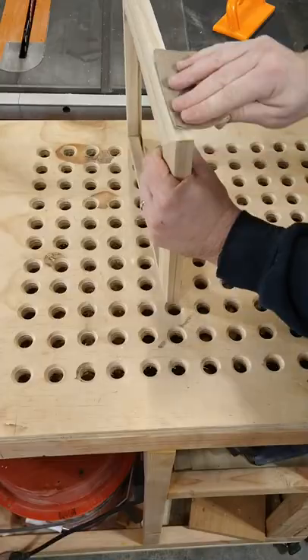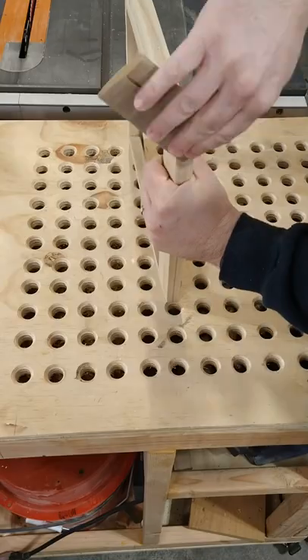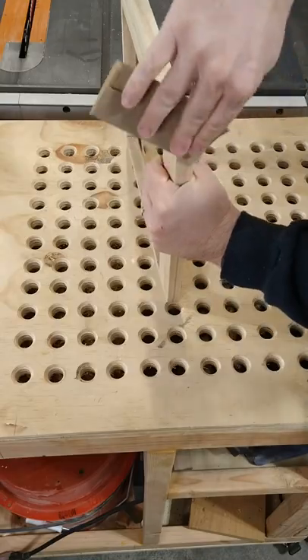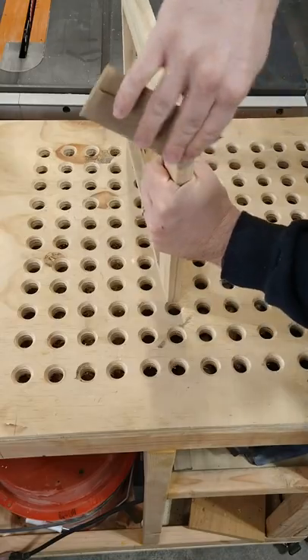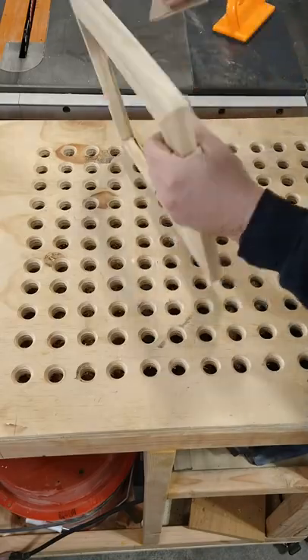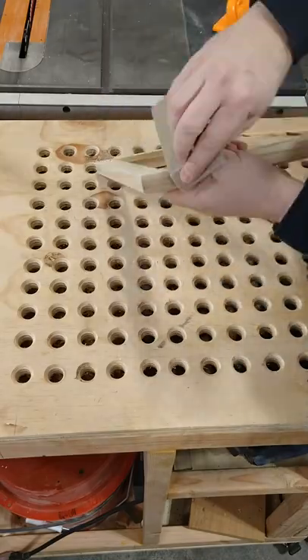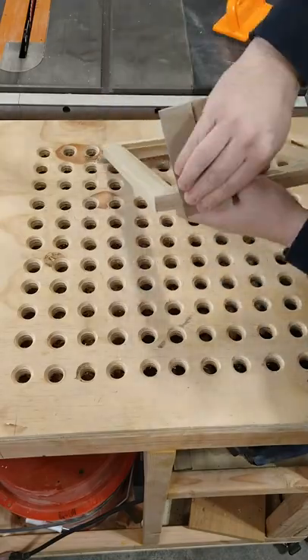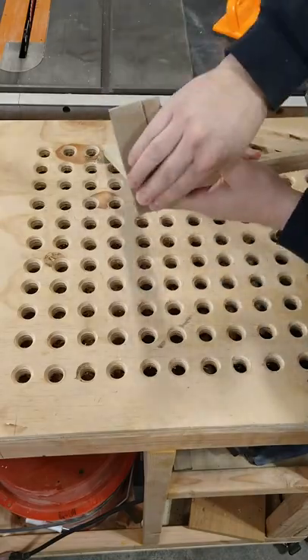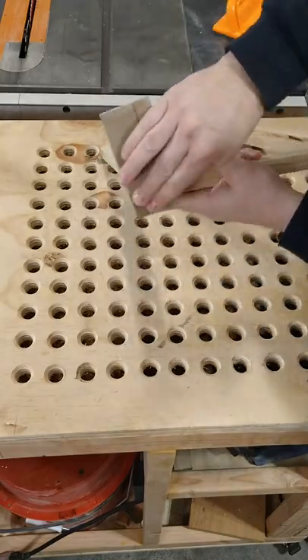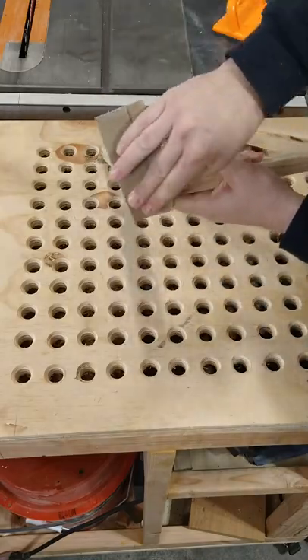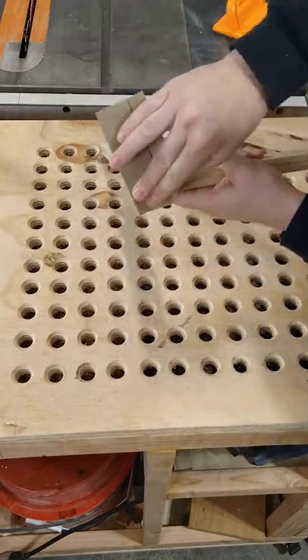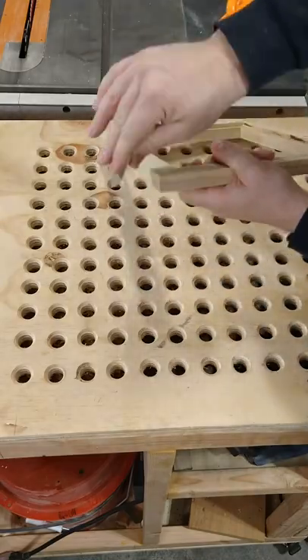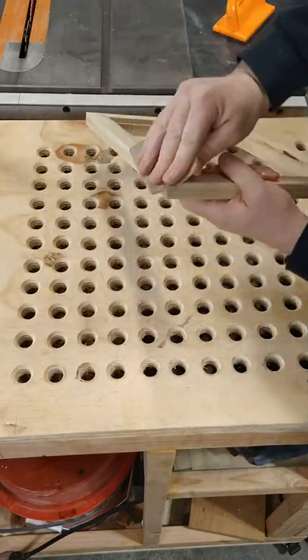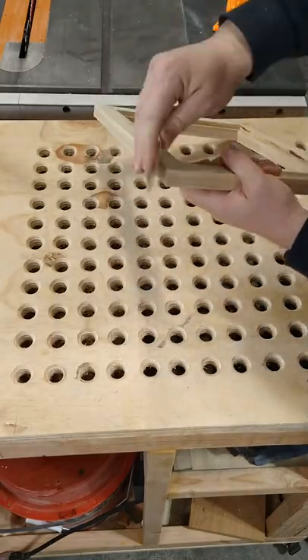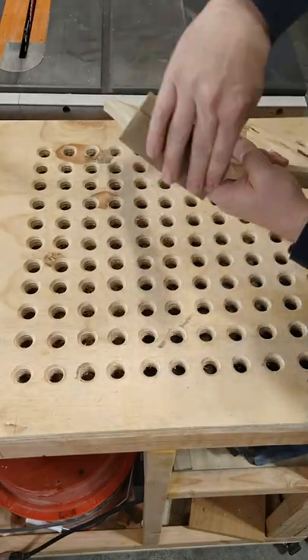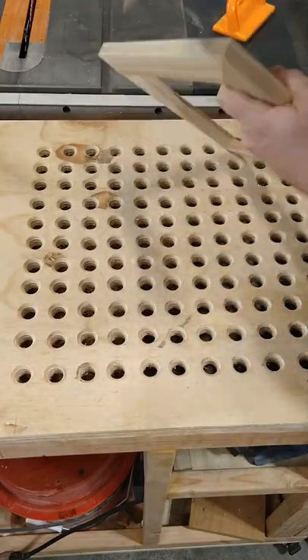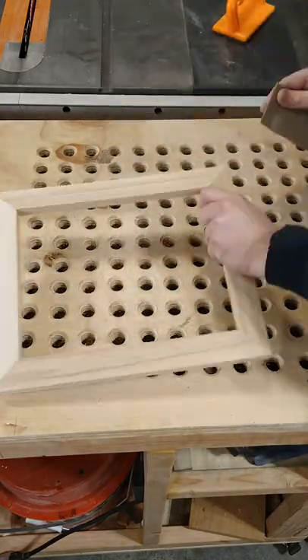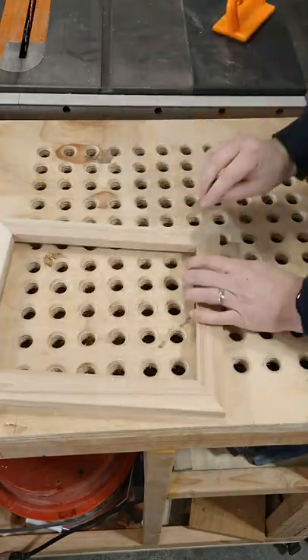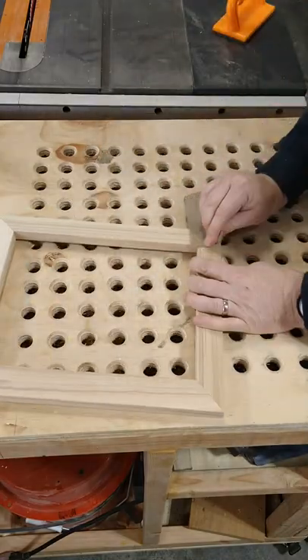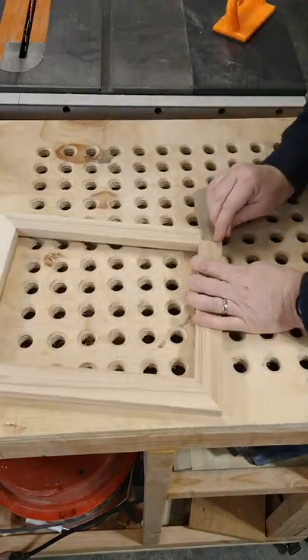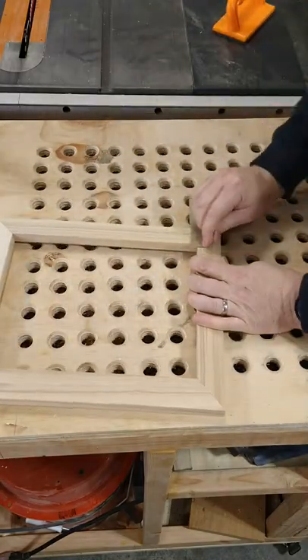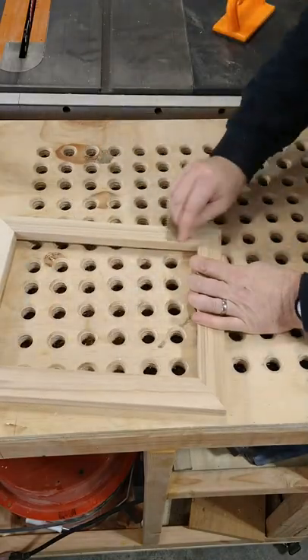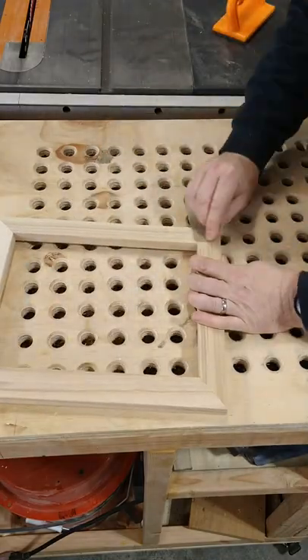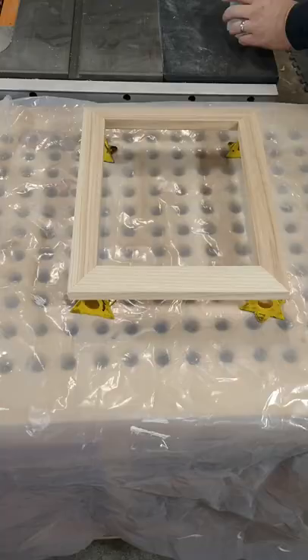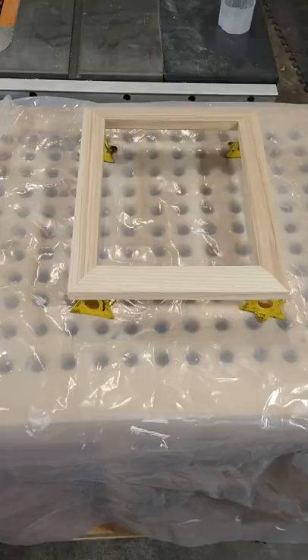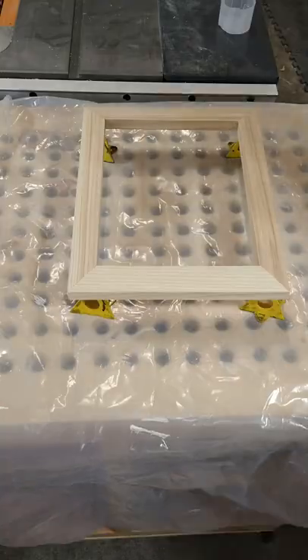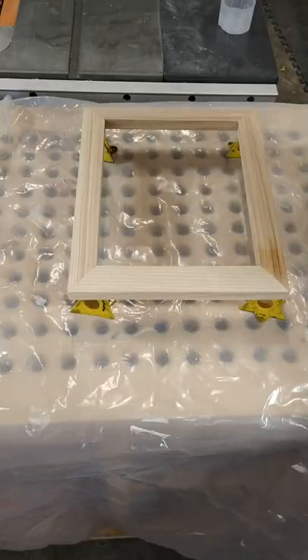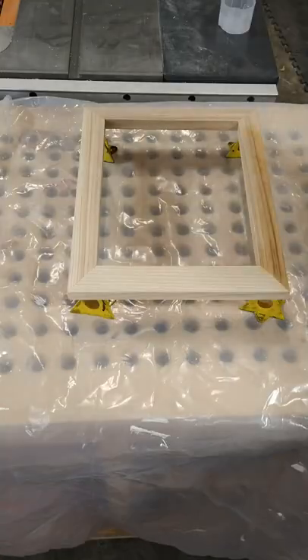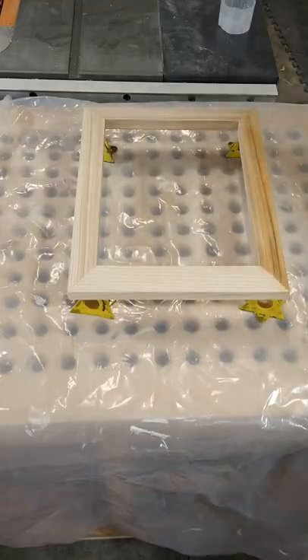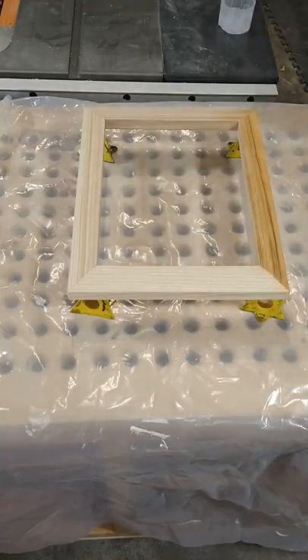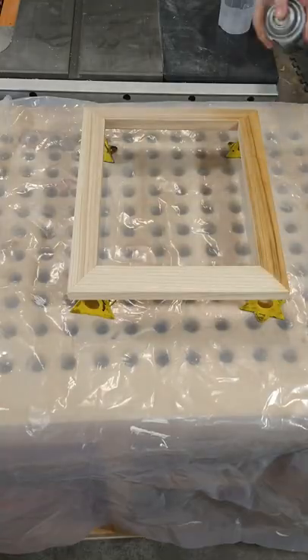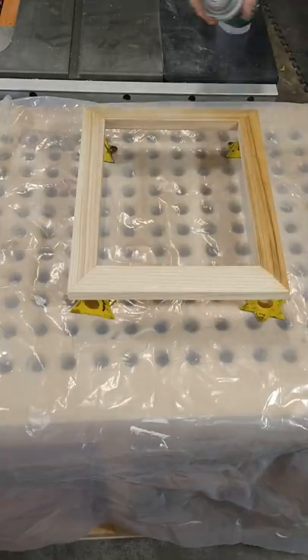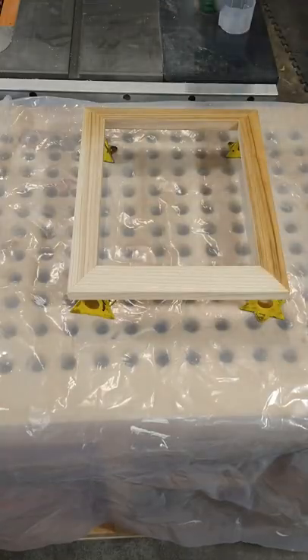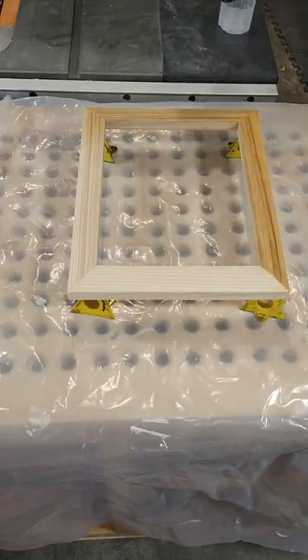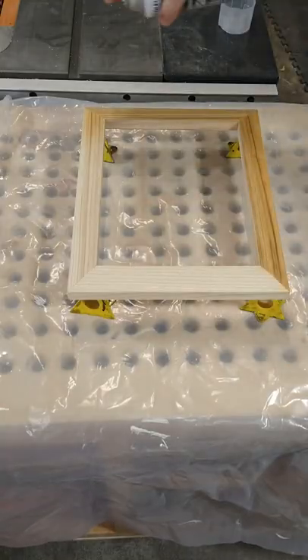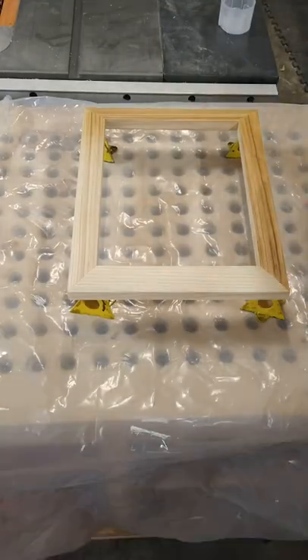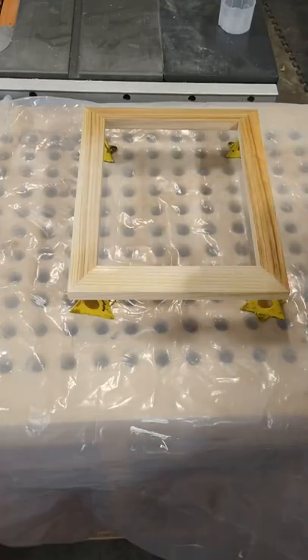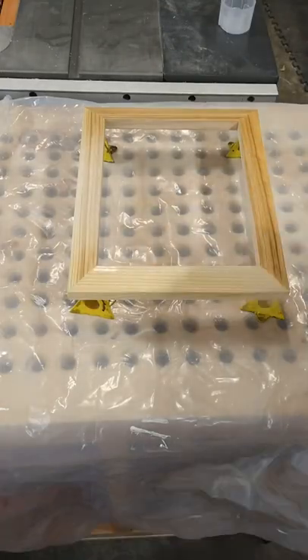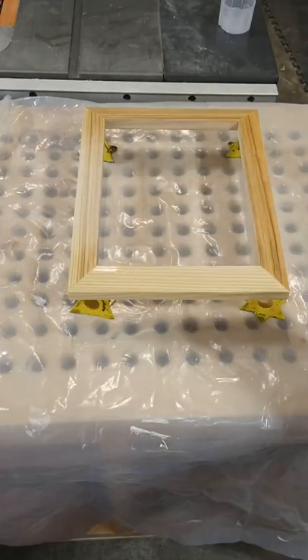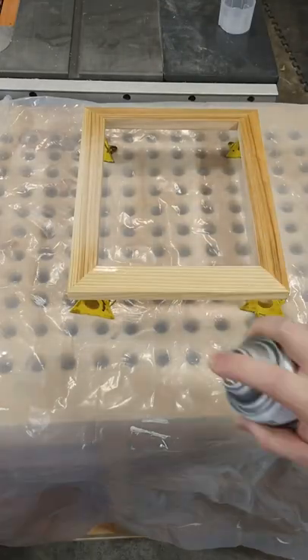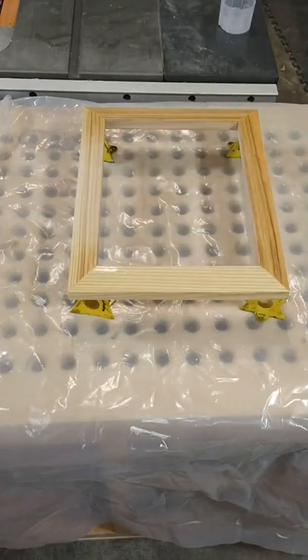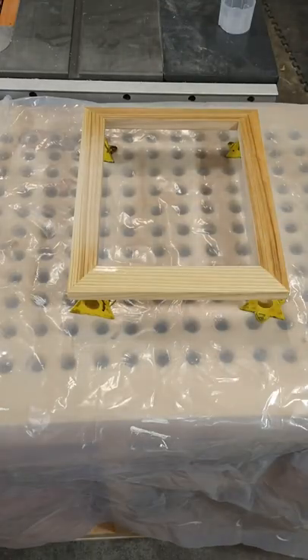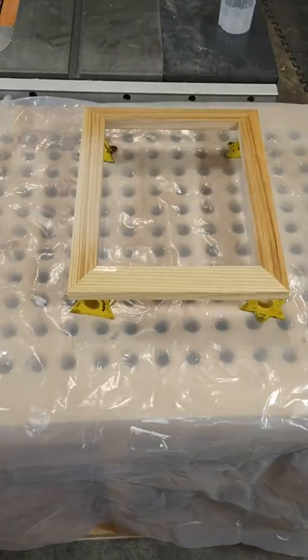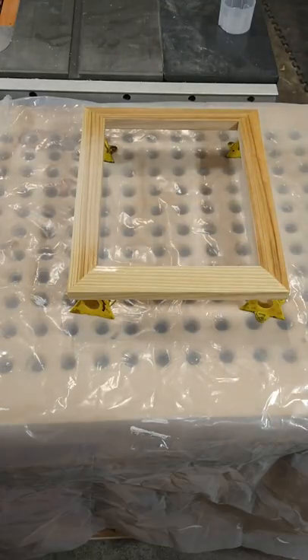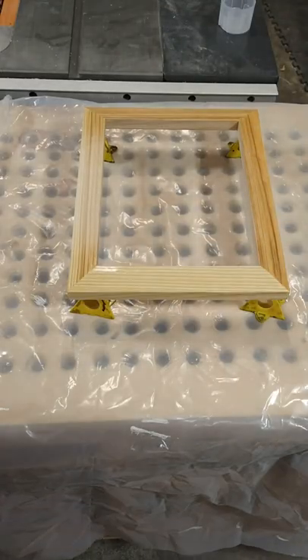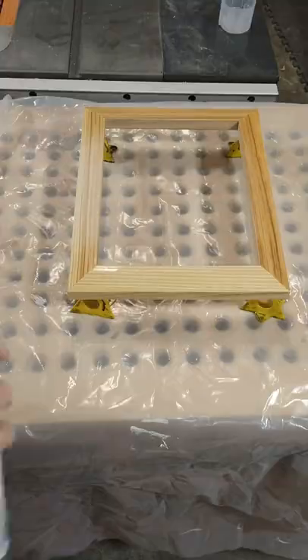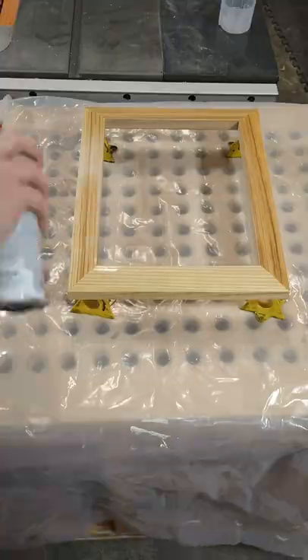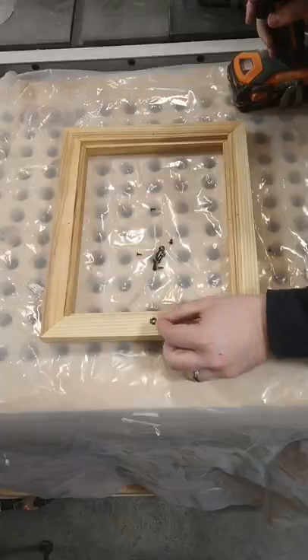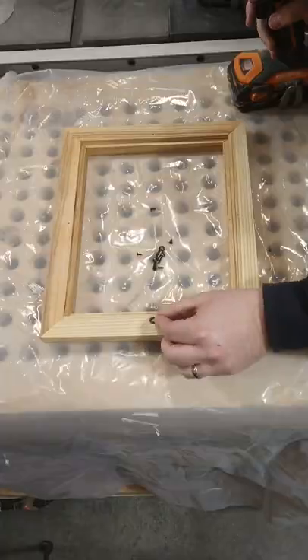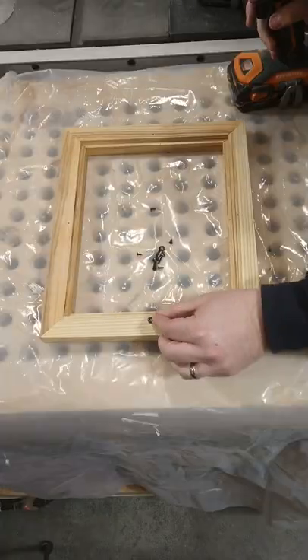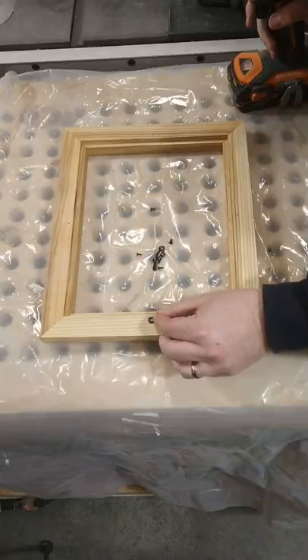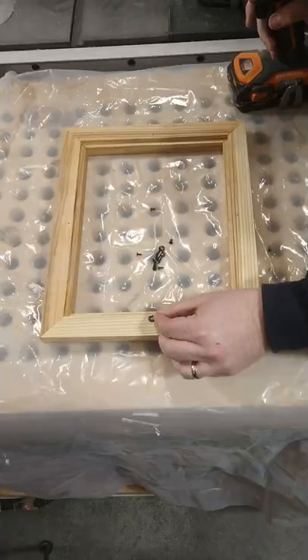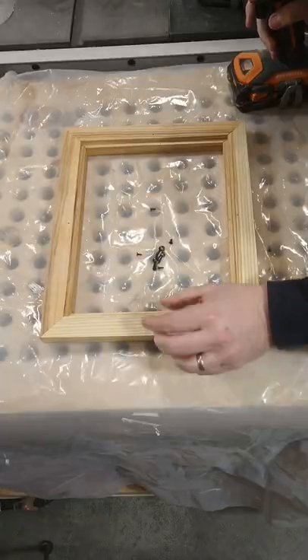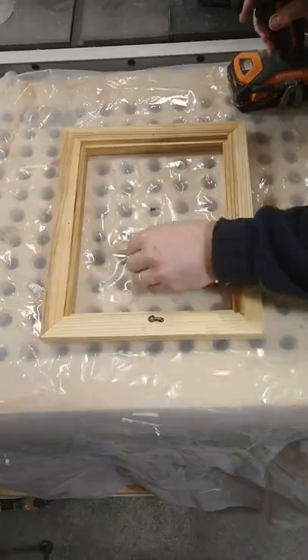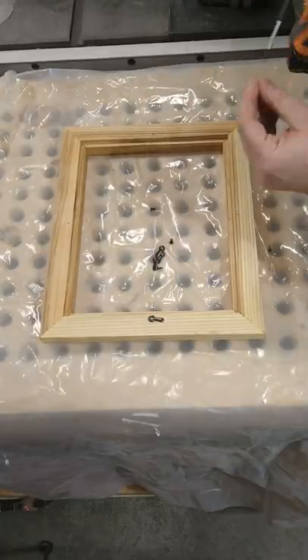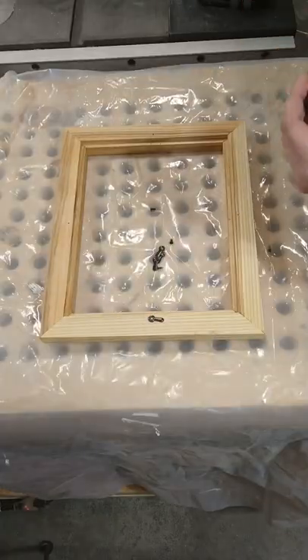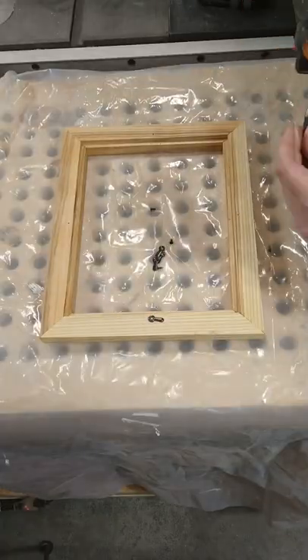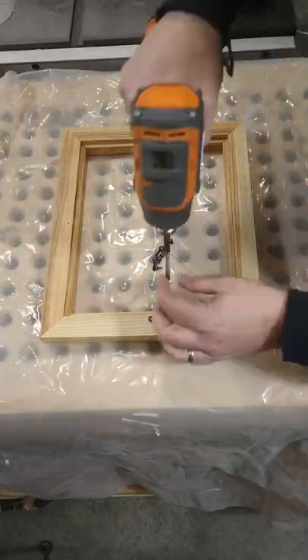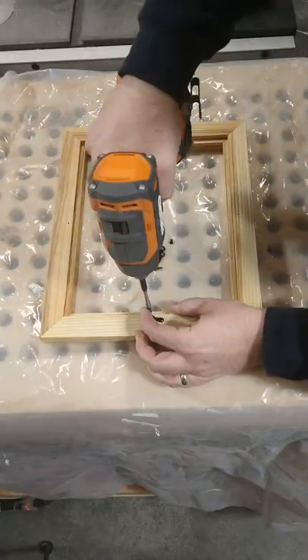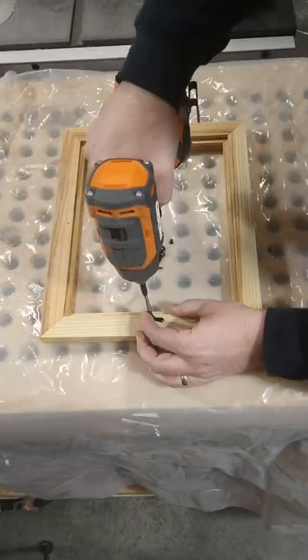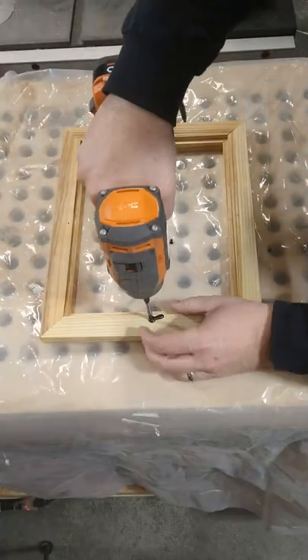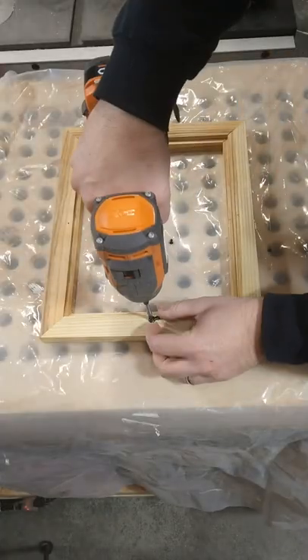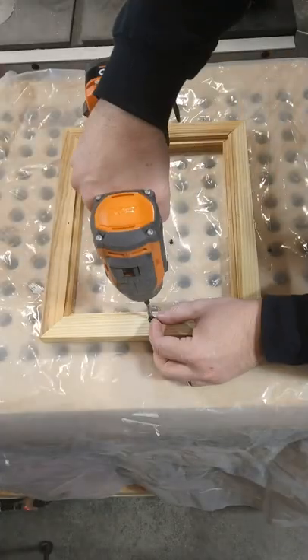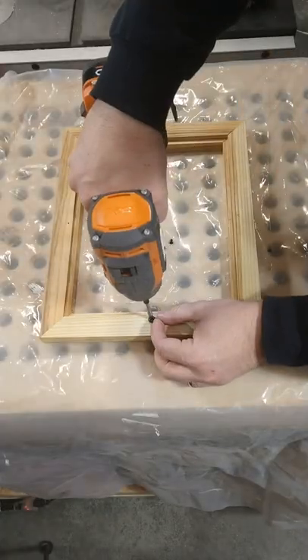Now you can sand it down to 220 grit and add a few coats of lacquer. Then add a few picture frame clips.